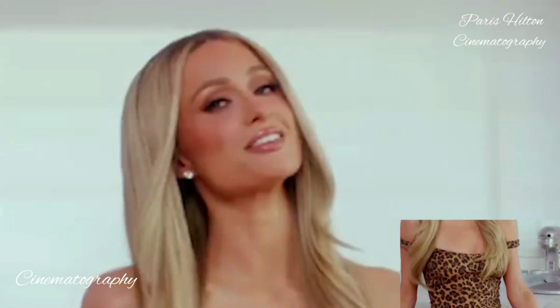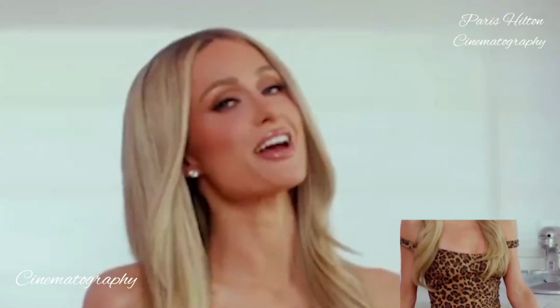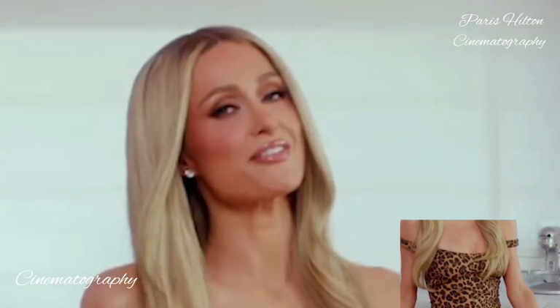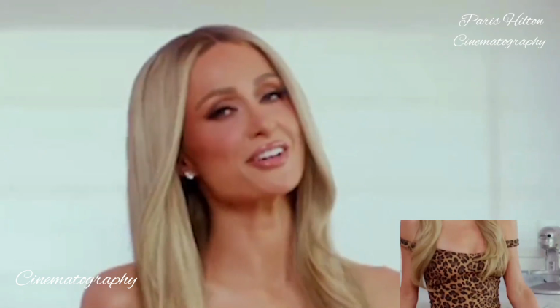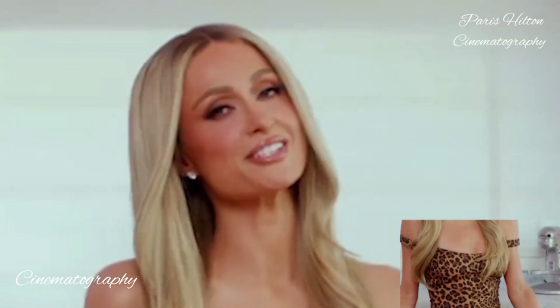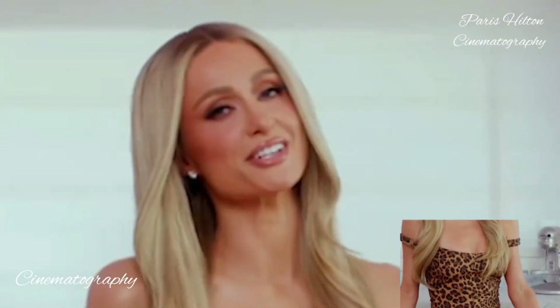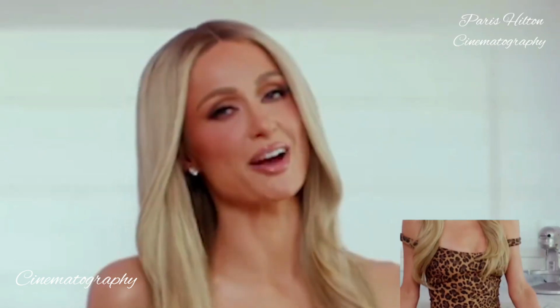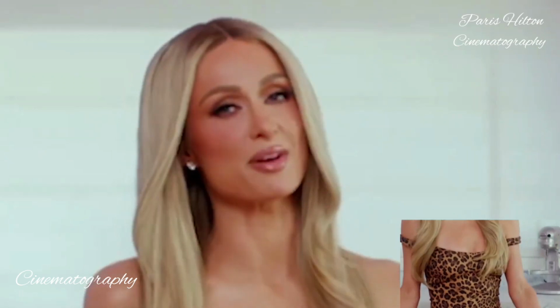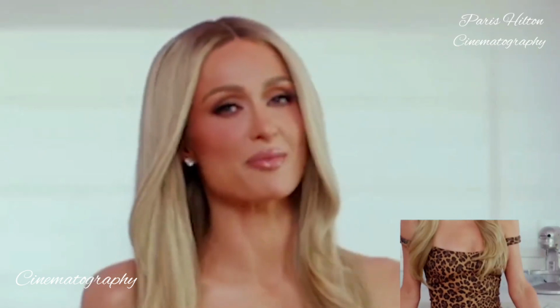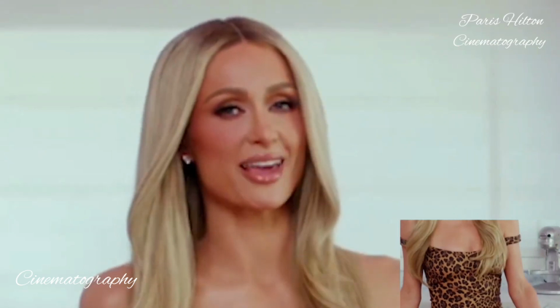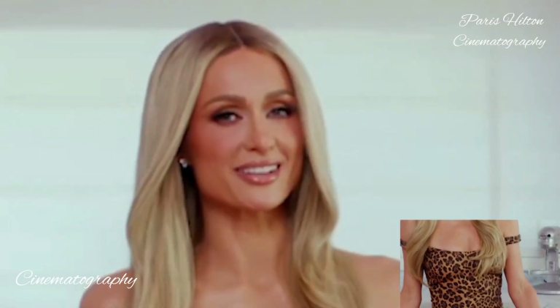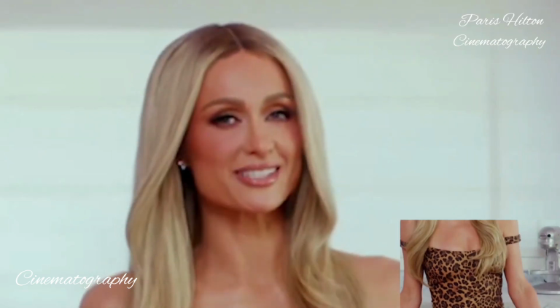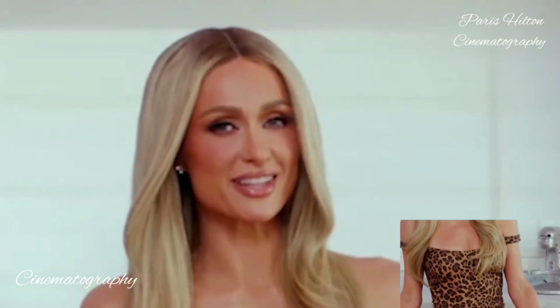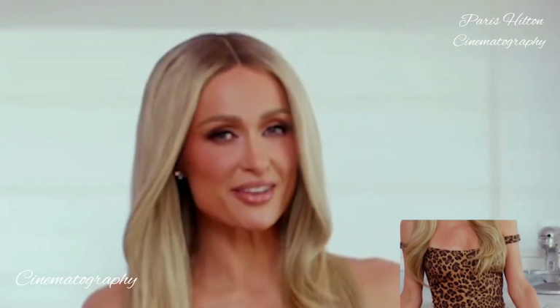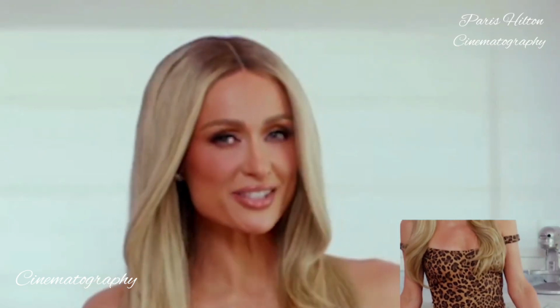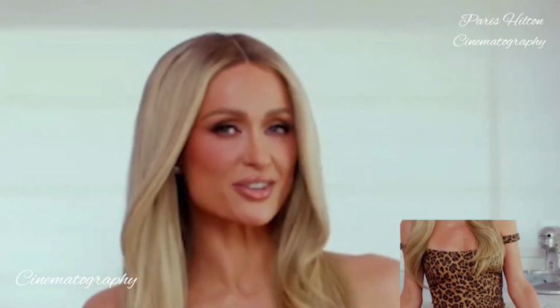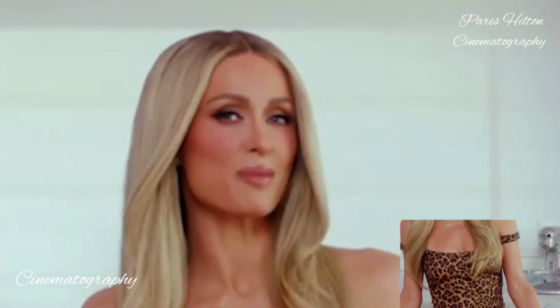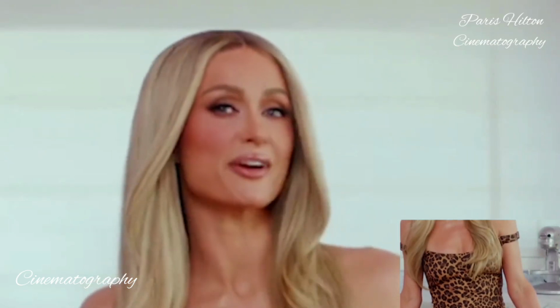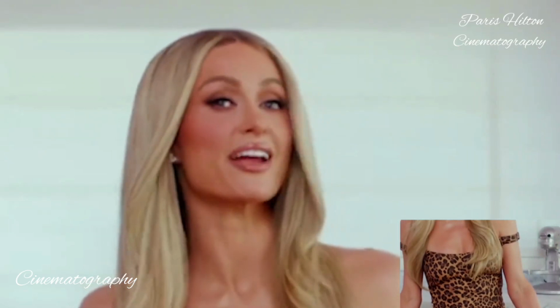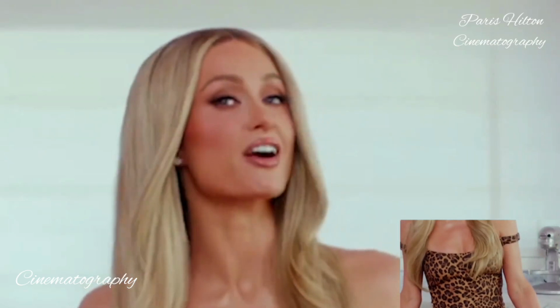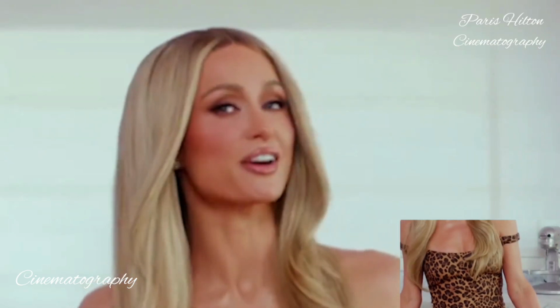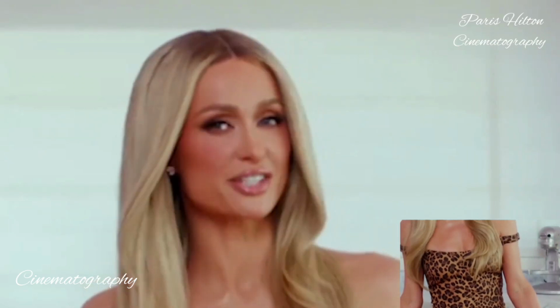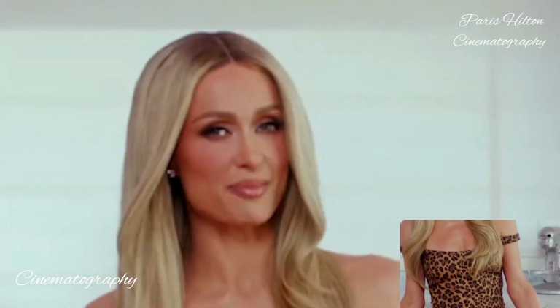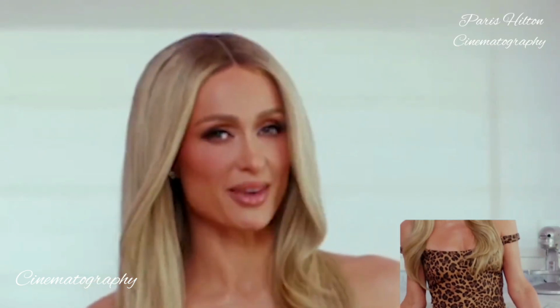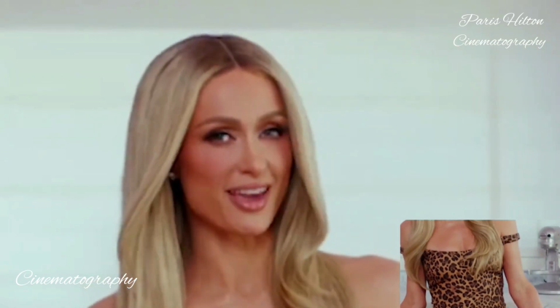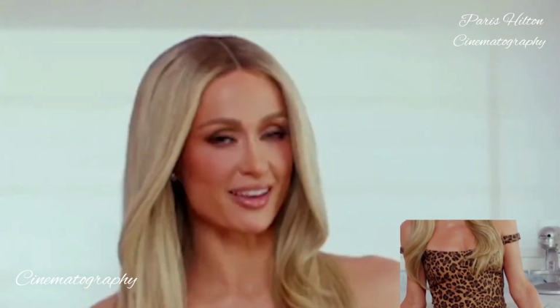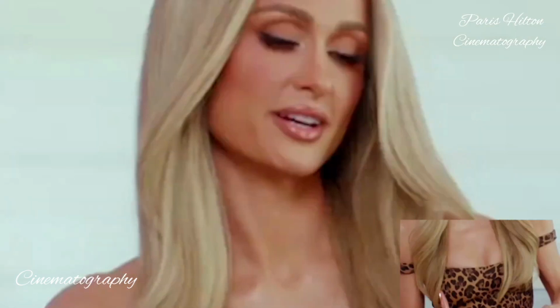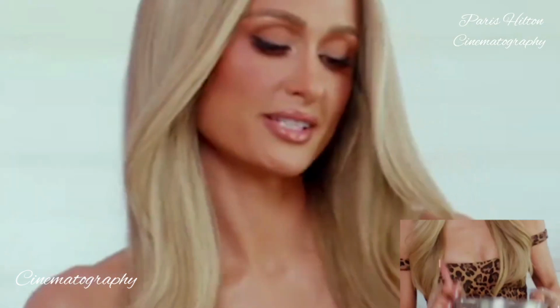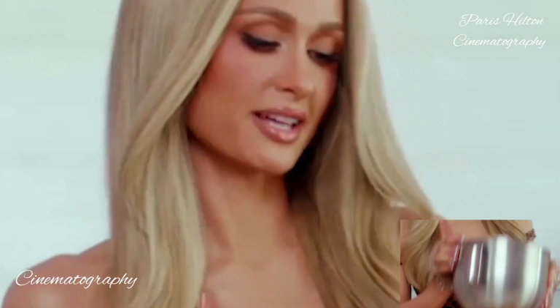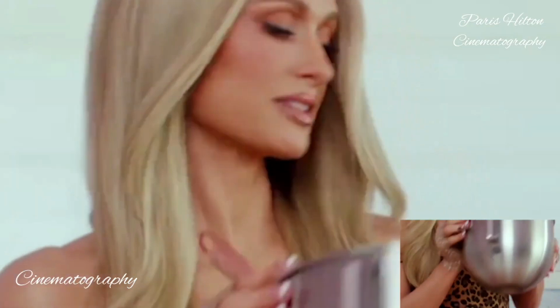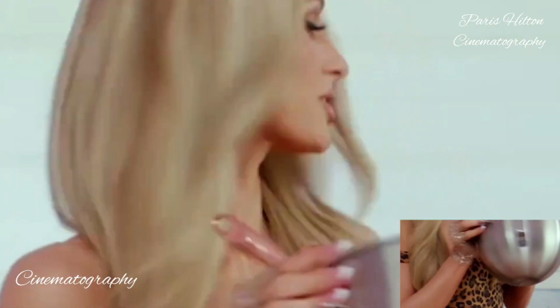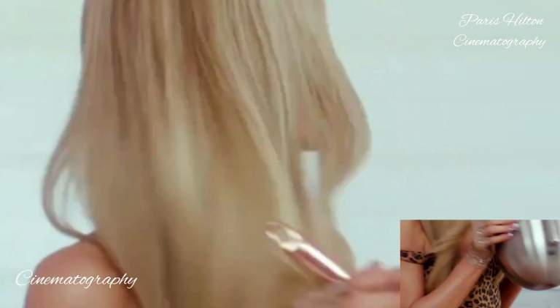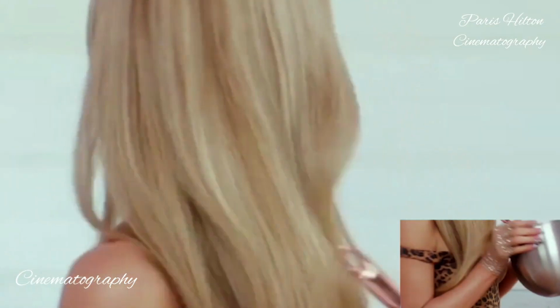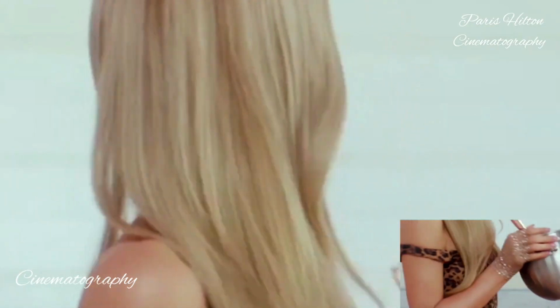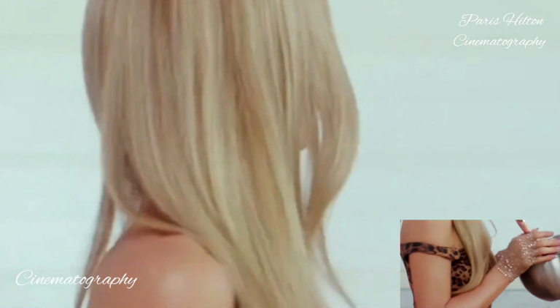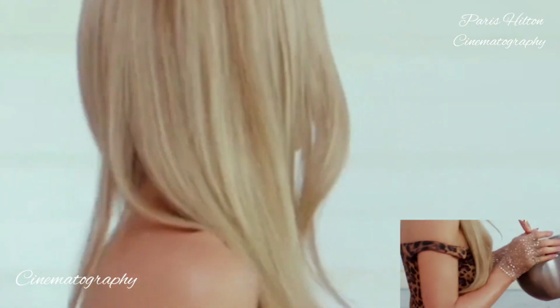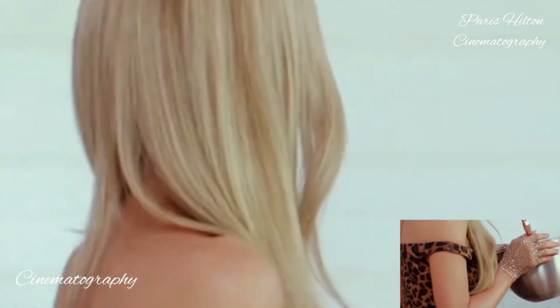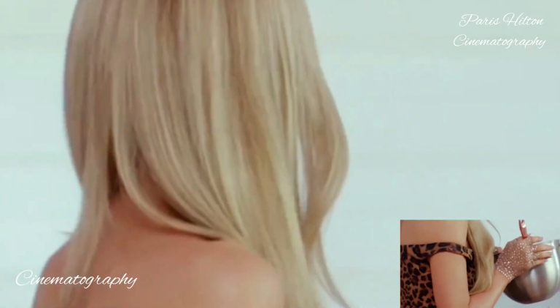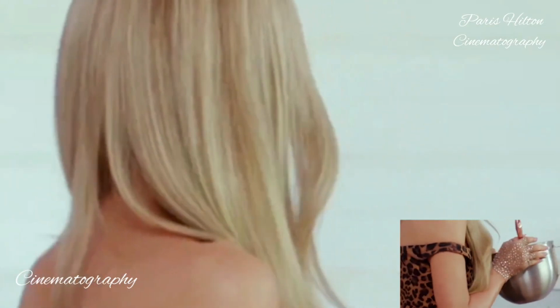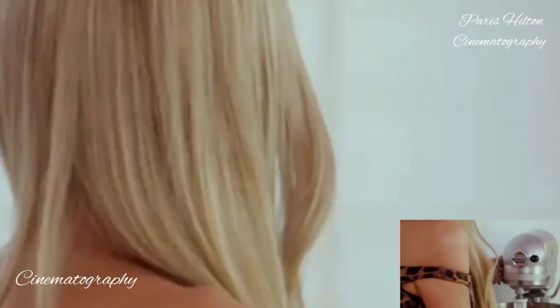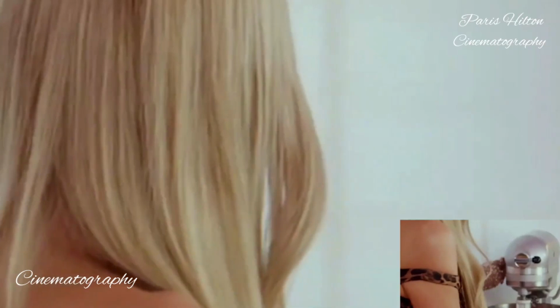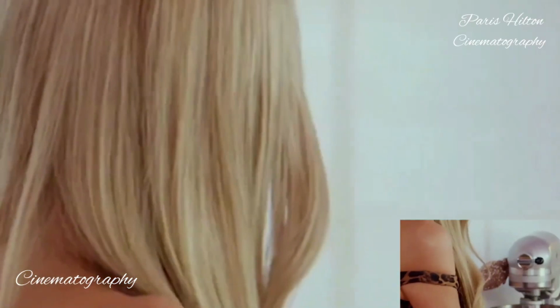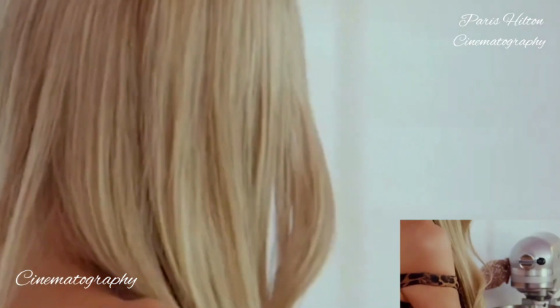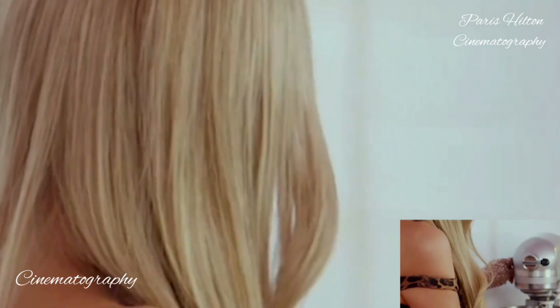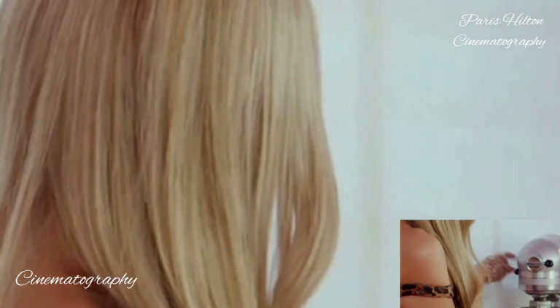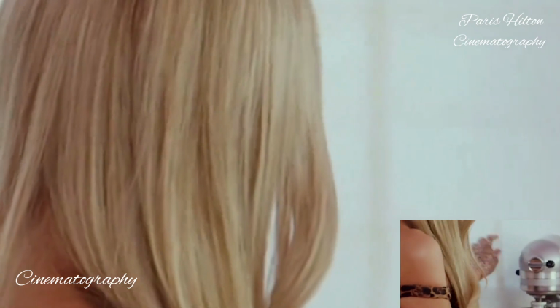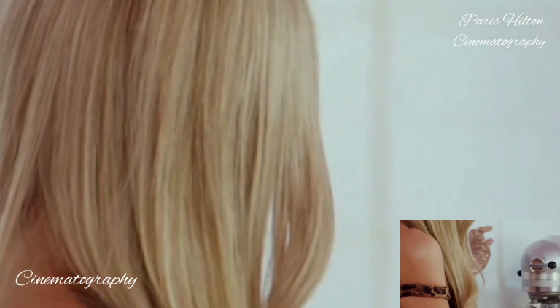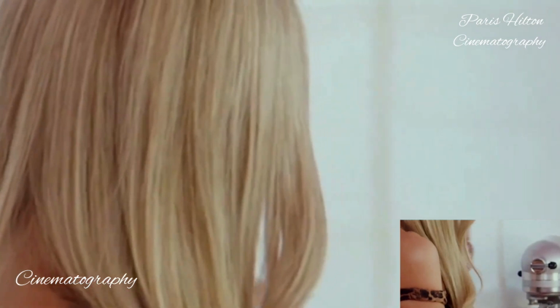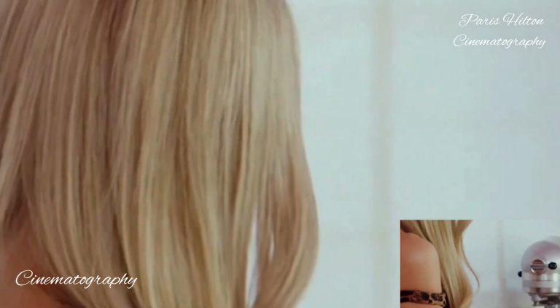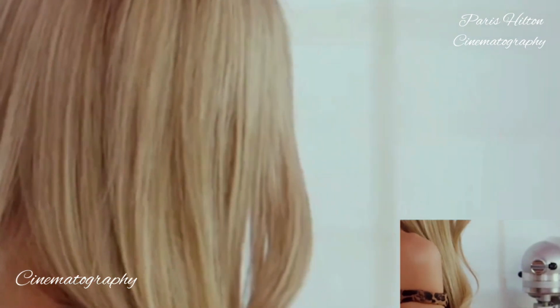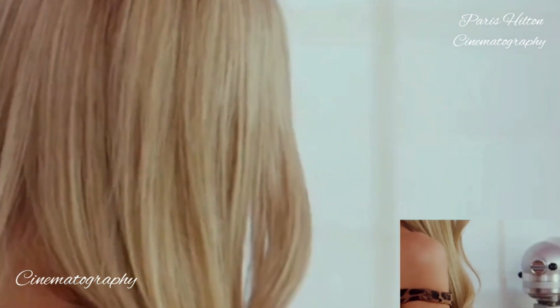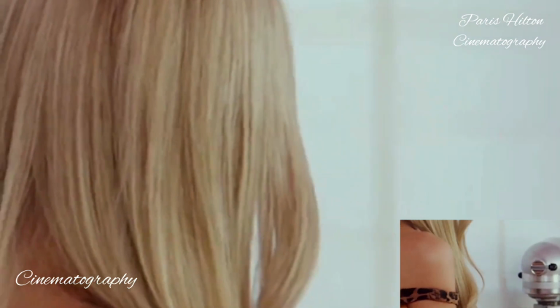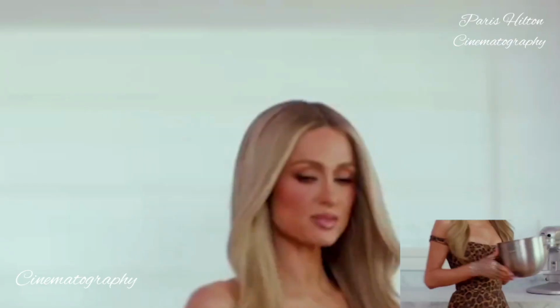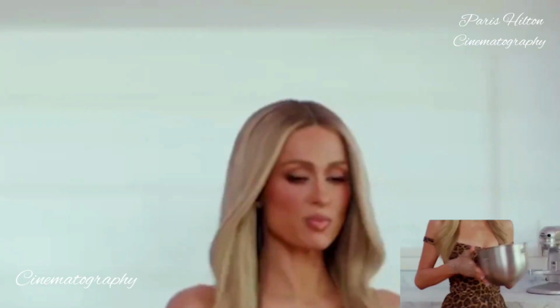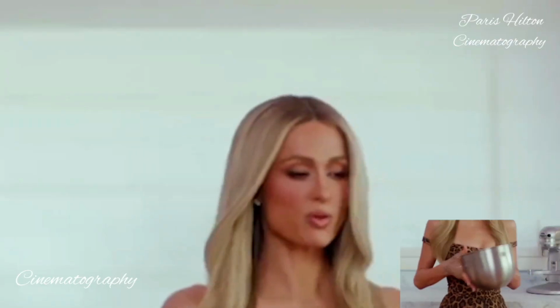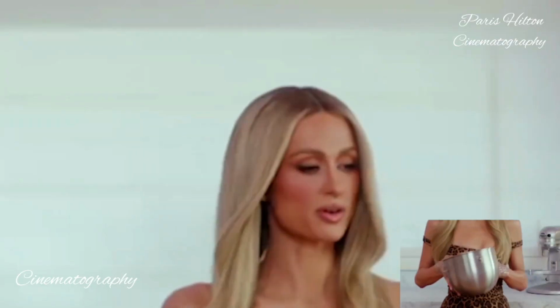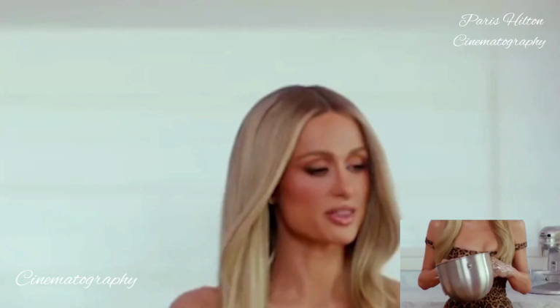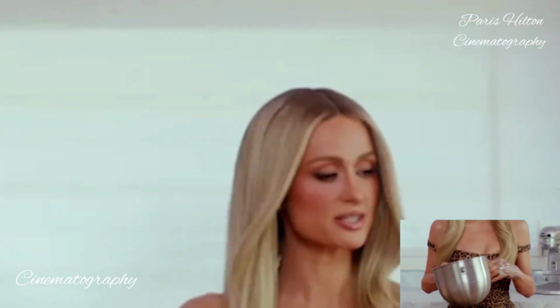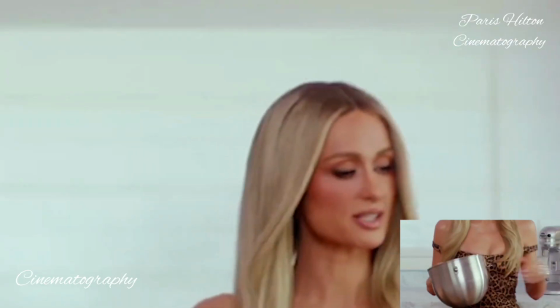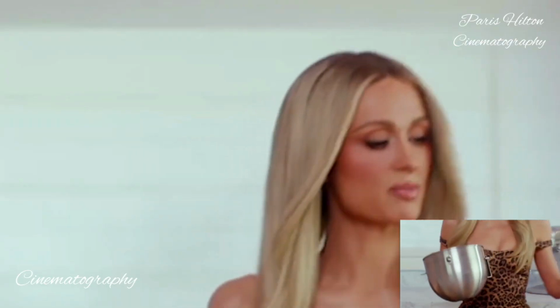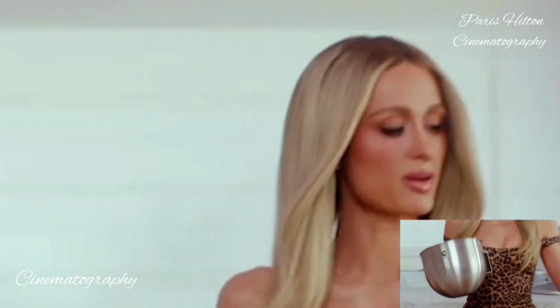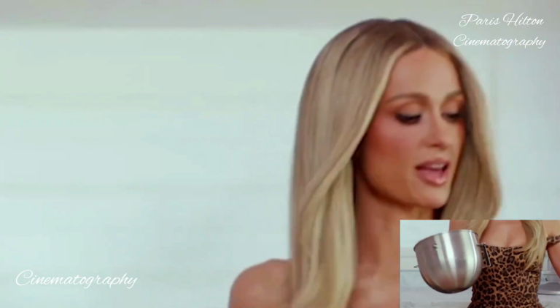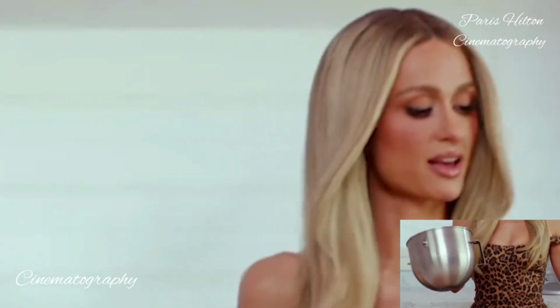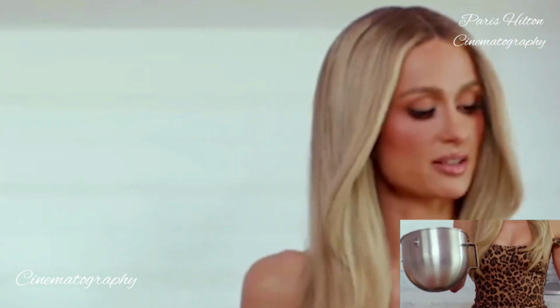Now for dessert, I'm going to make a sliving strawberry heart-shaped cake. I'm going to take this over to the mixer on a low setting. Let's pour this in the pan.